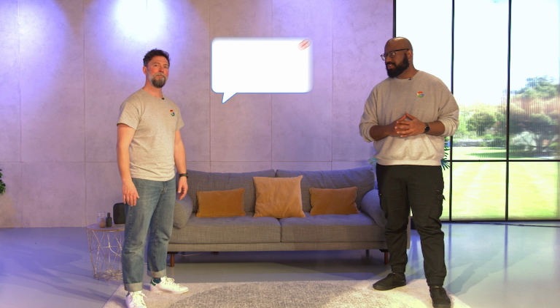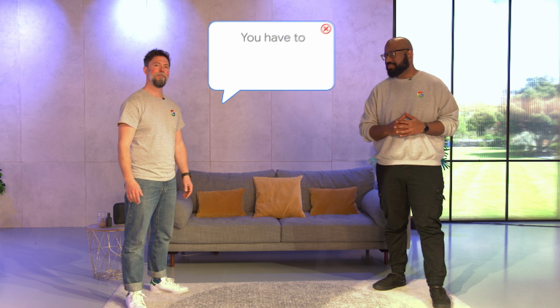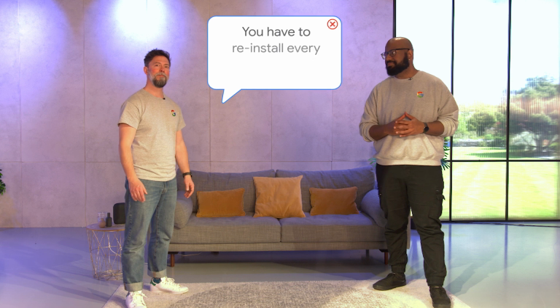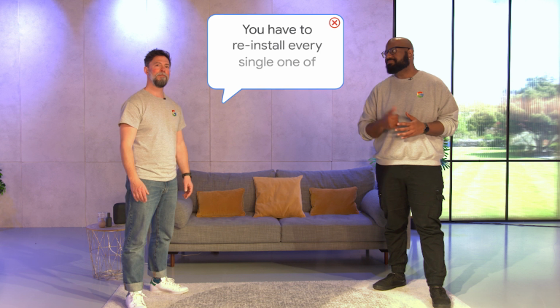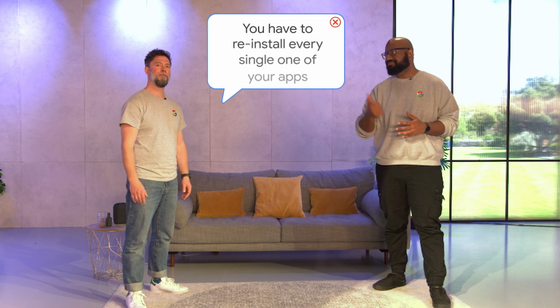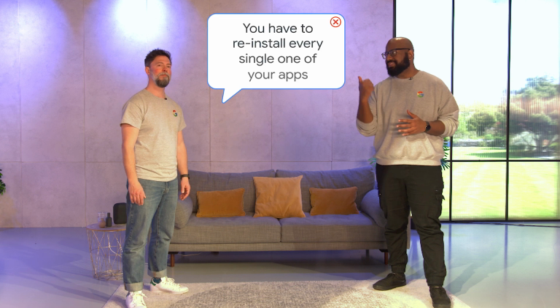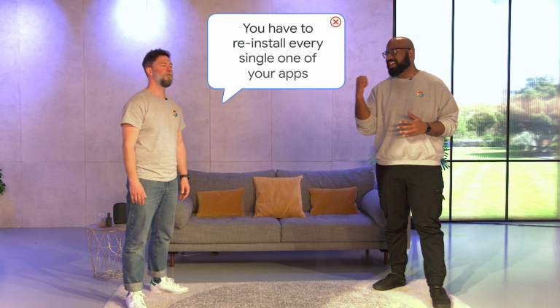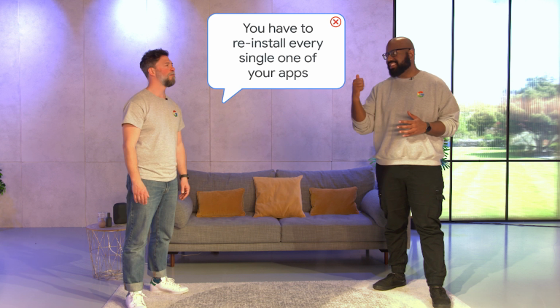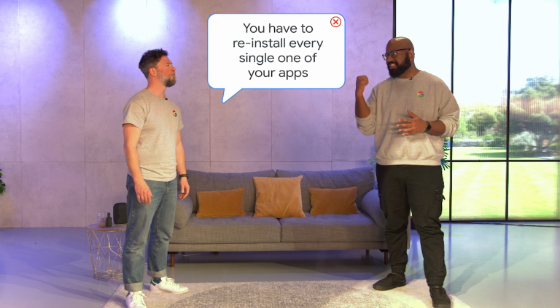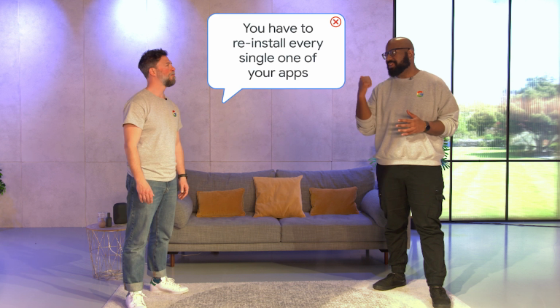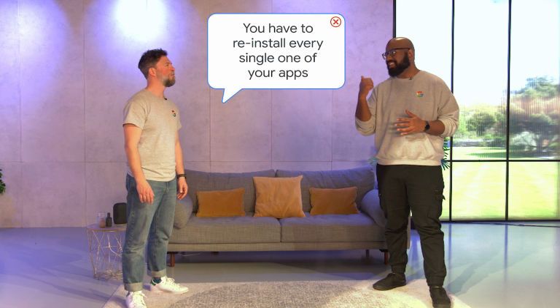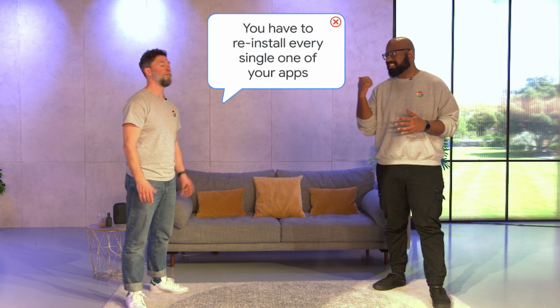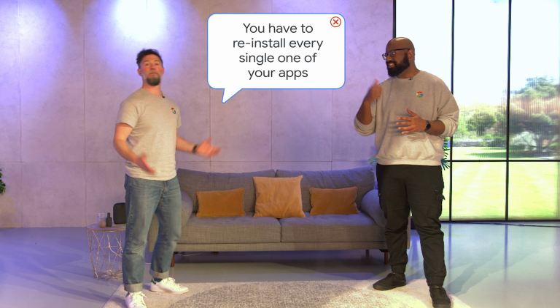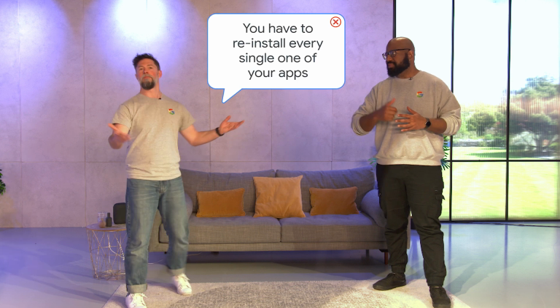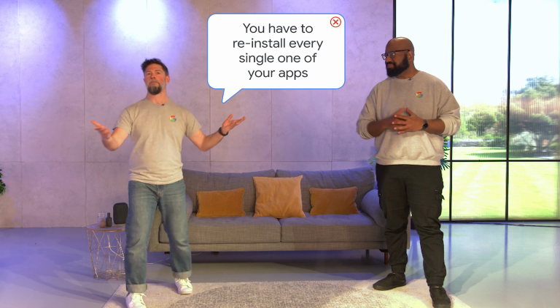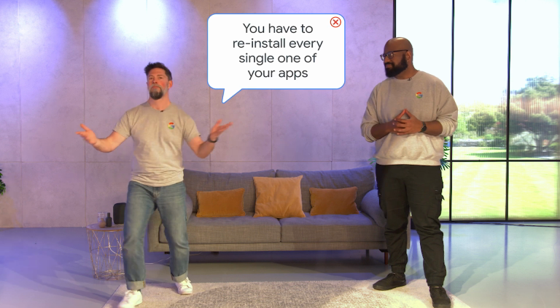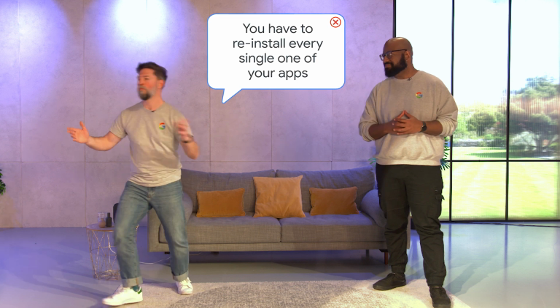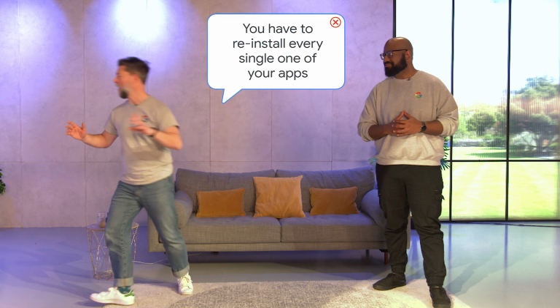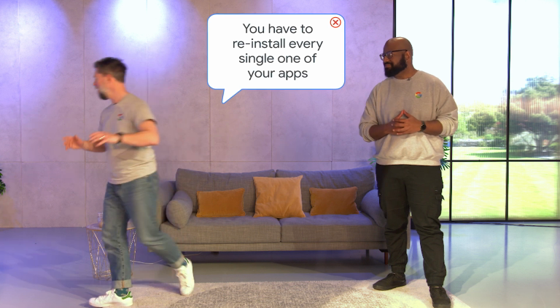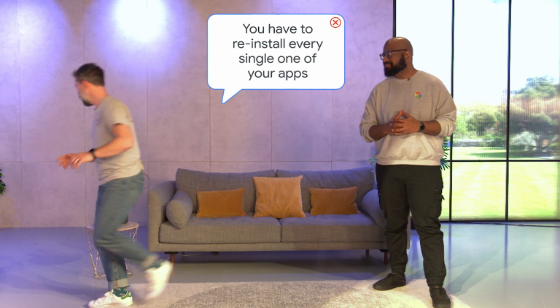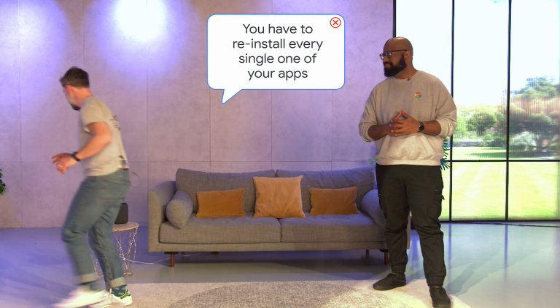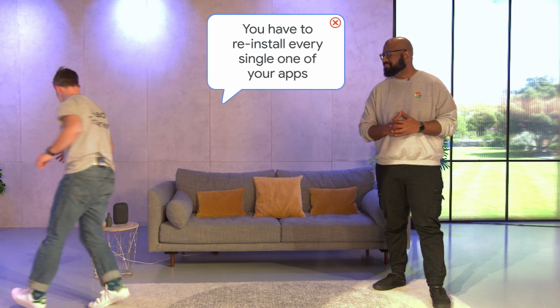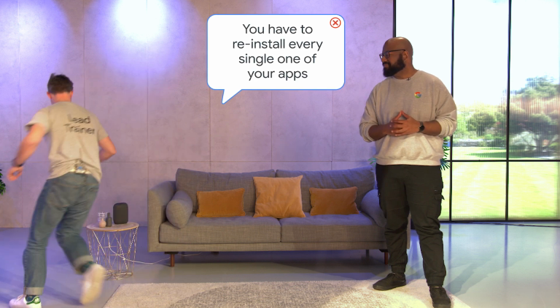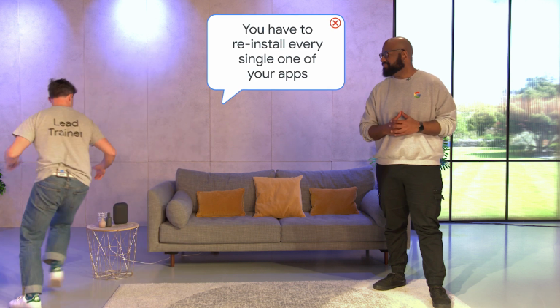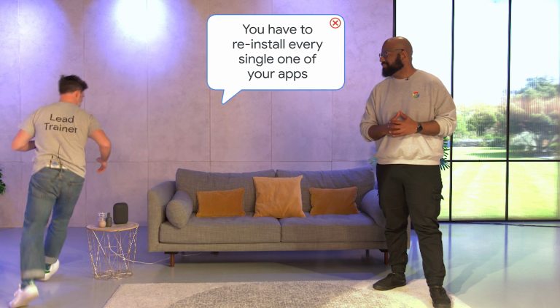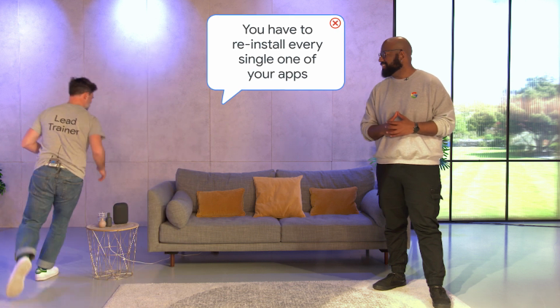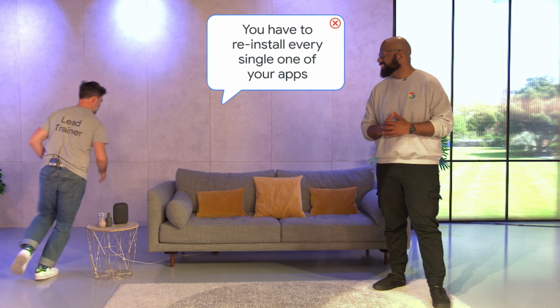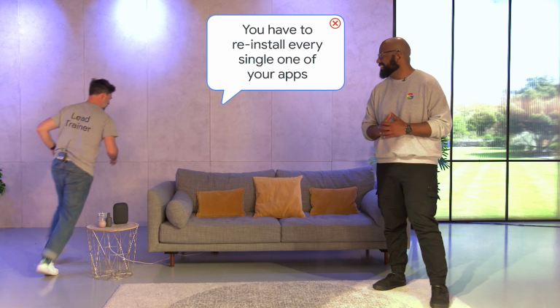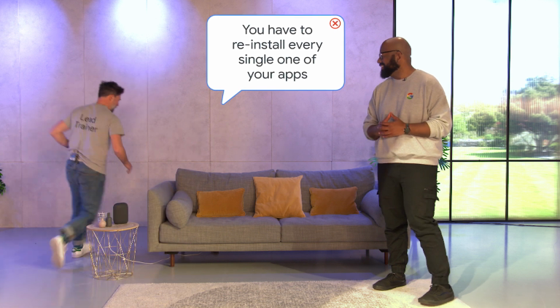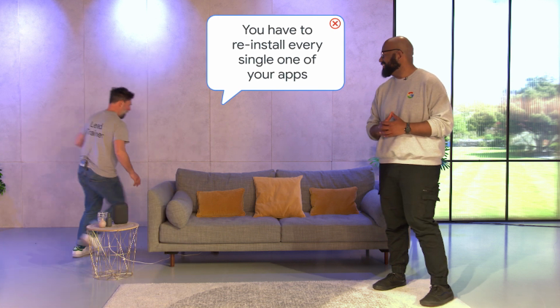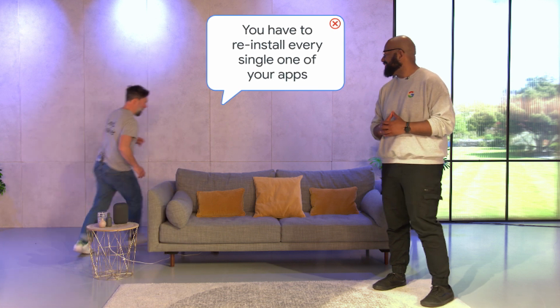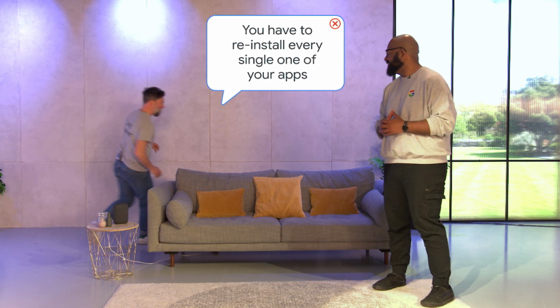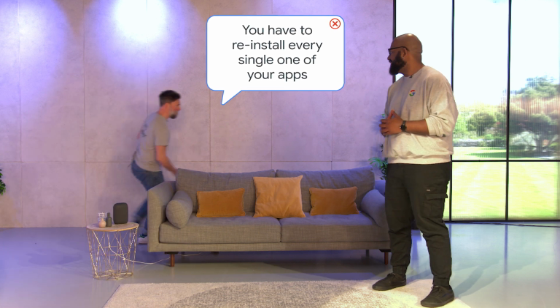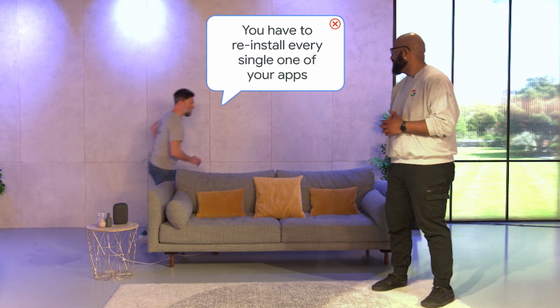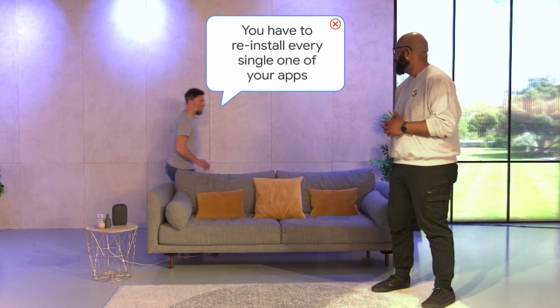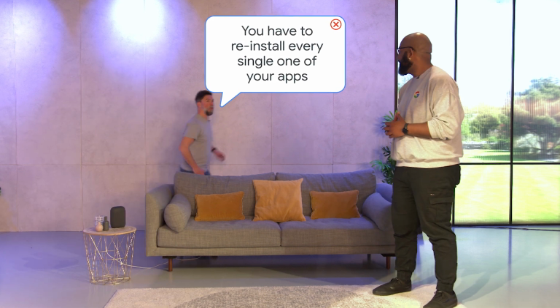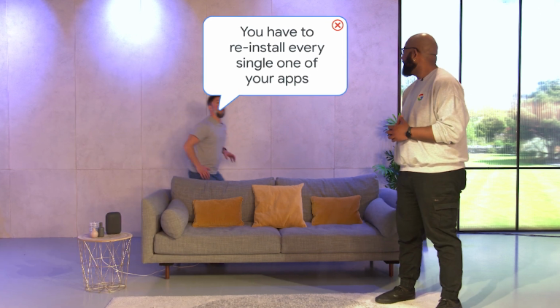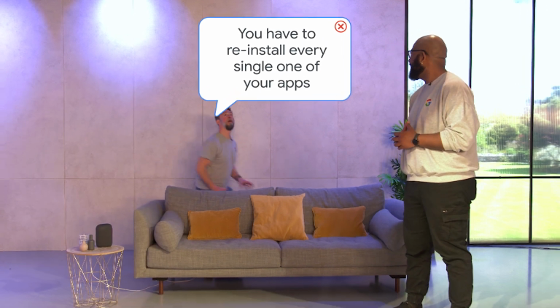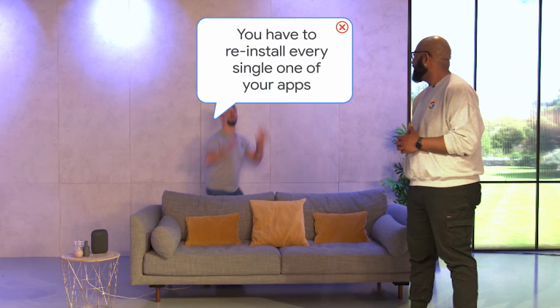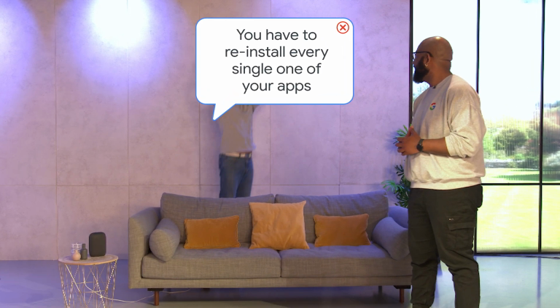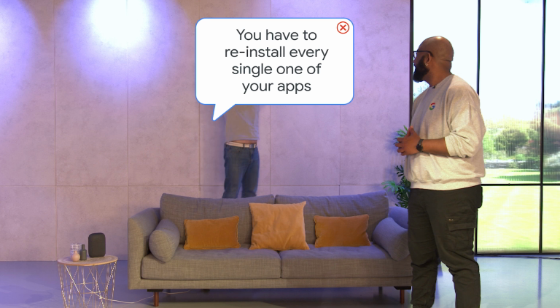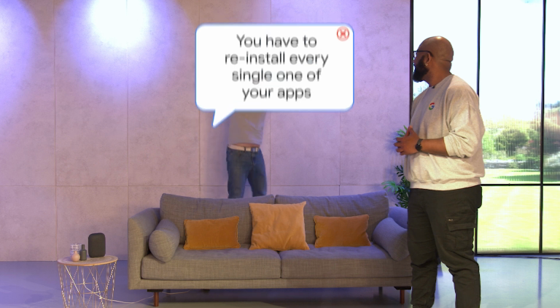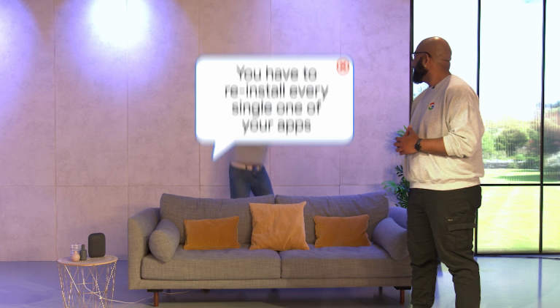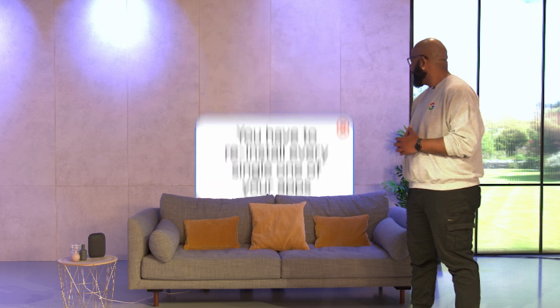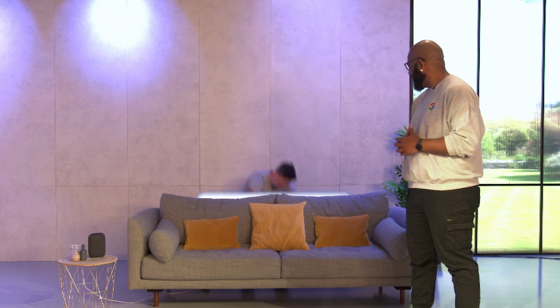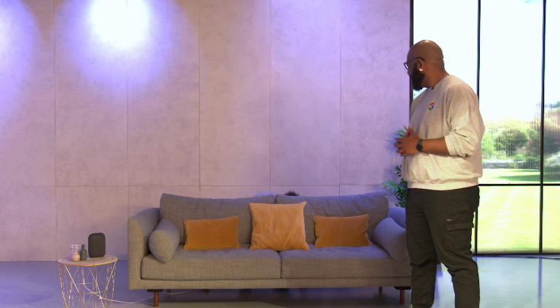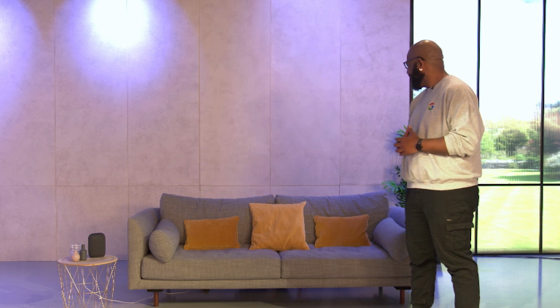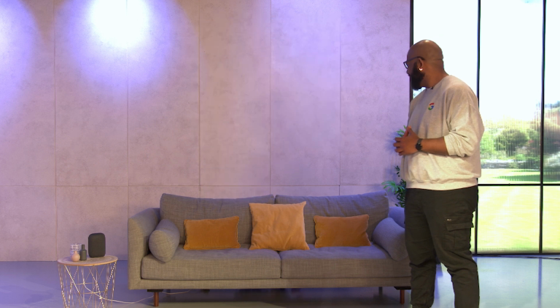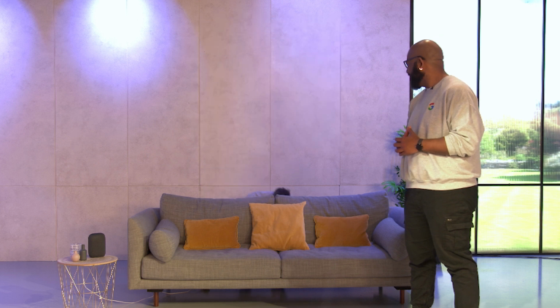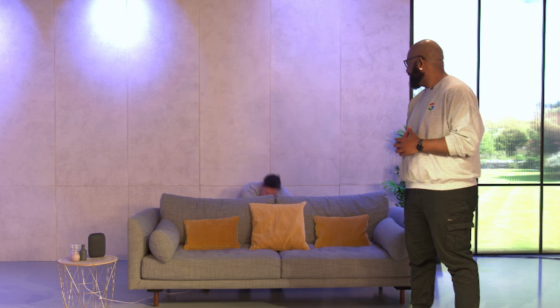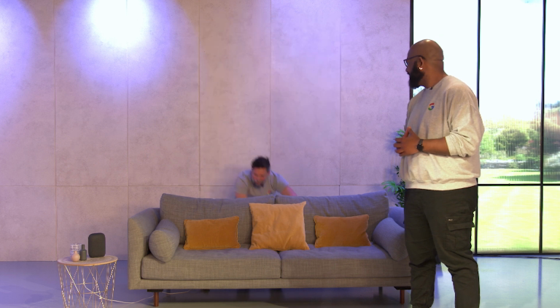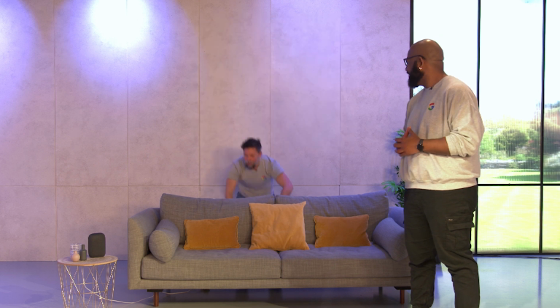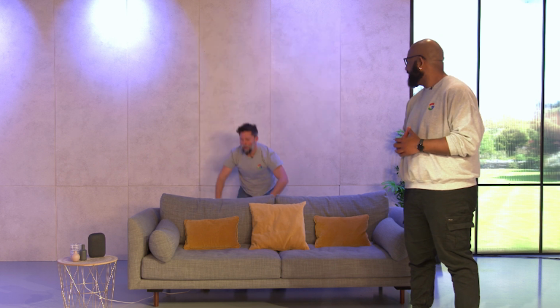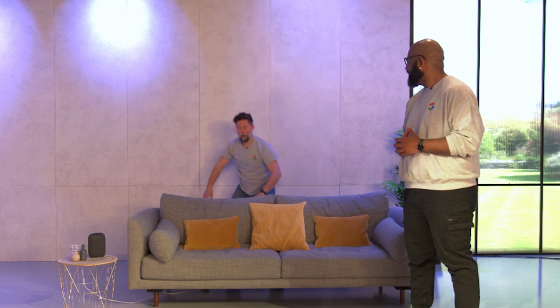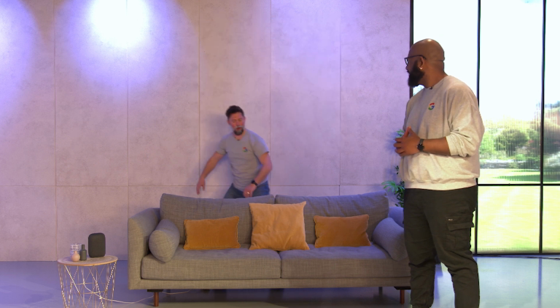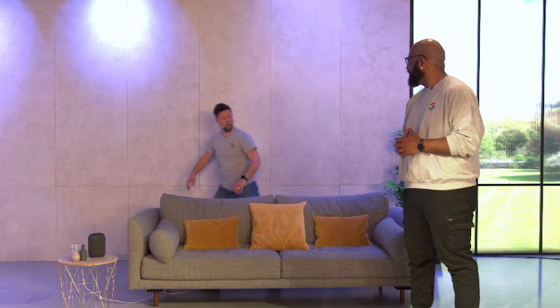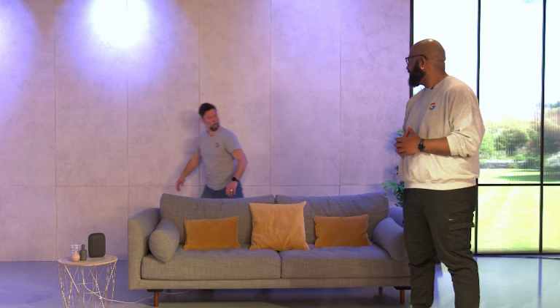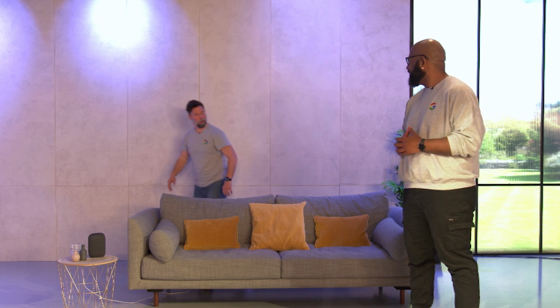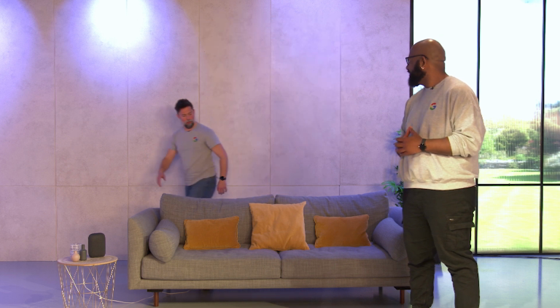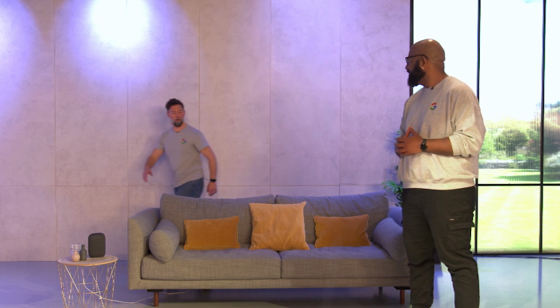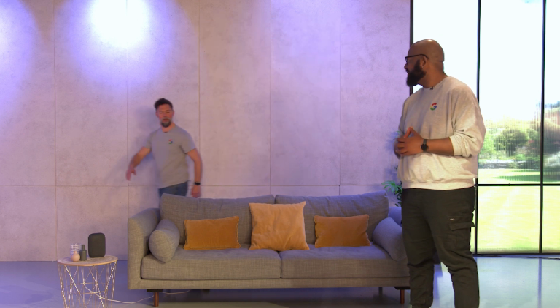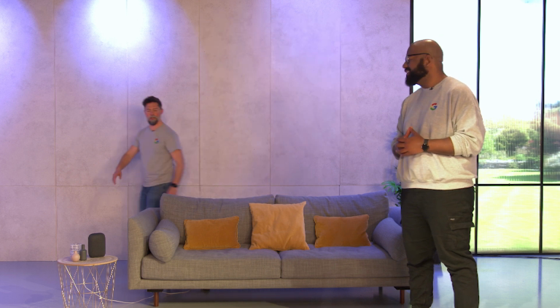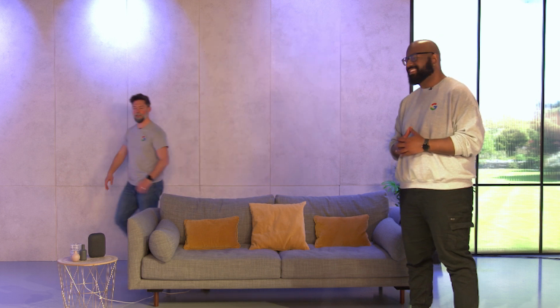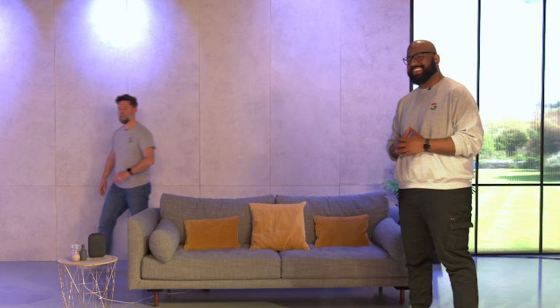Tom, I'll let you handle this one. Good riddance.